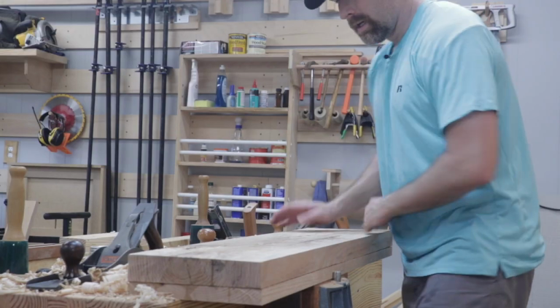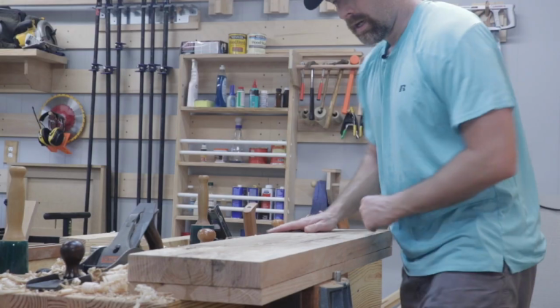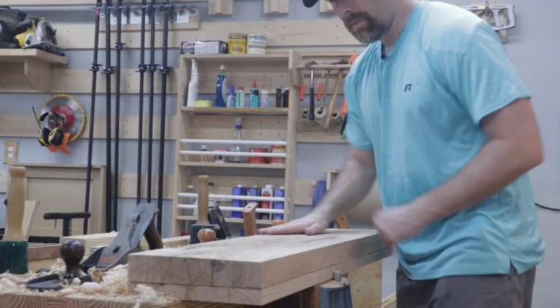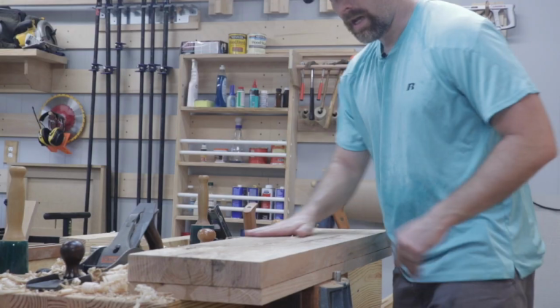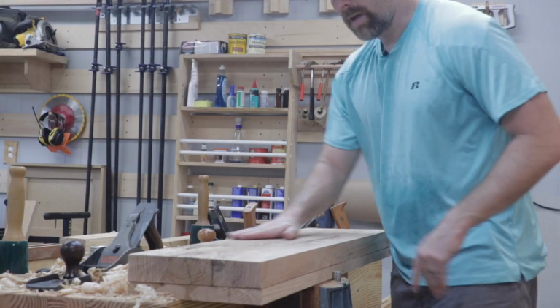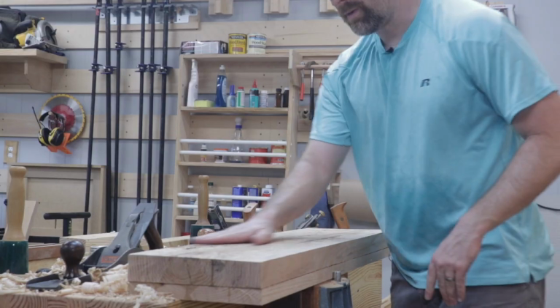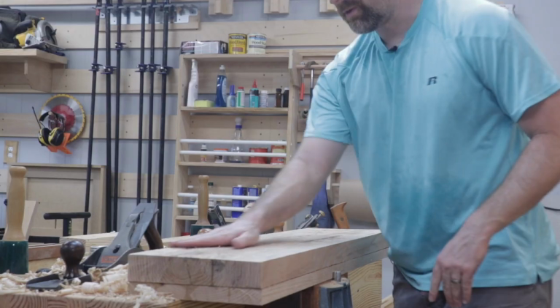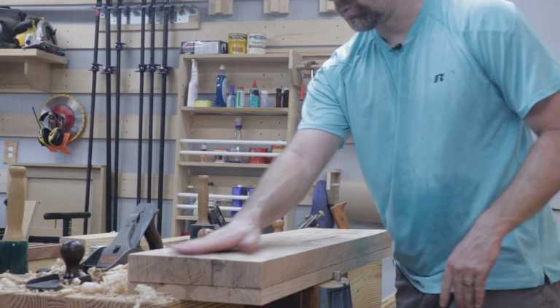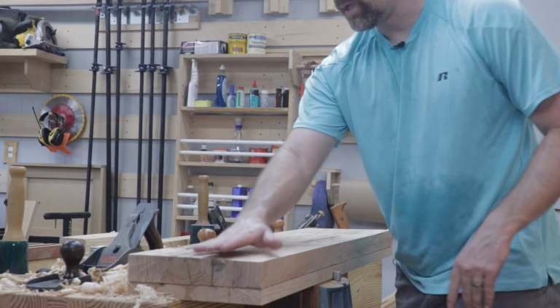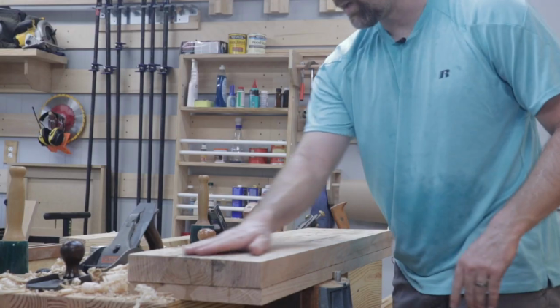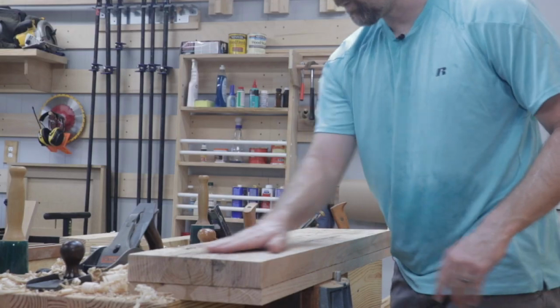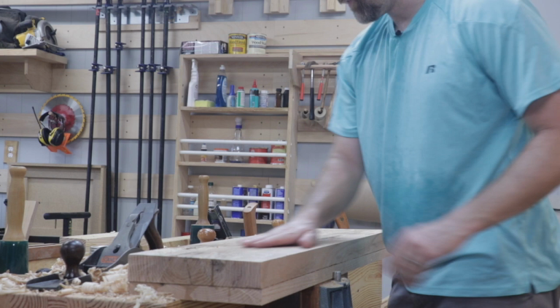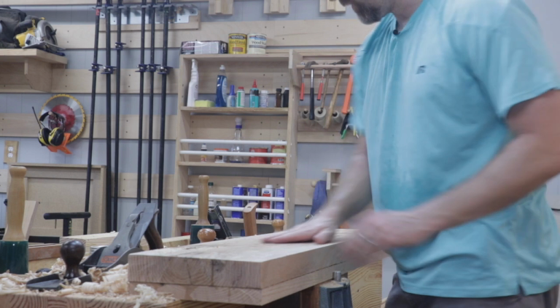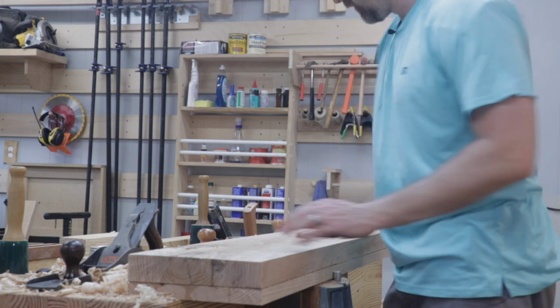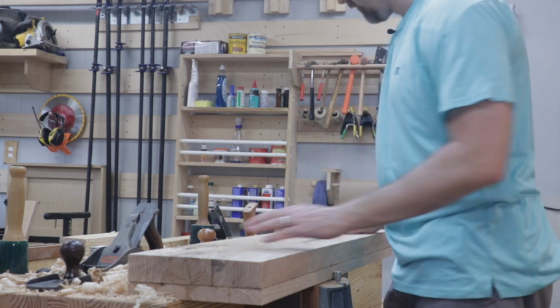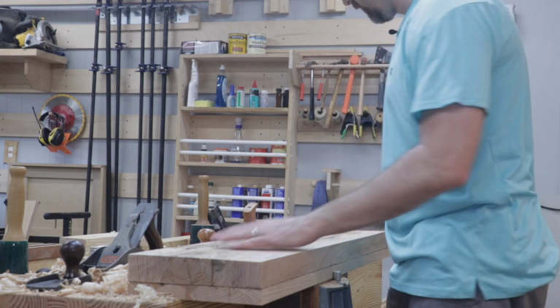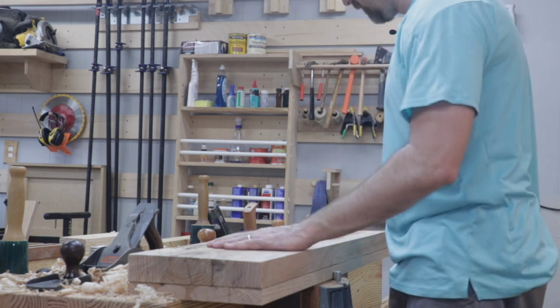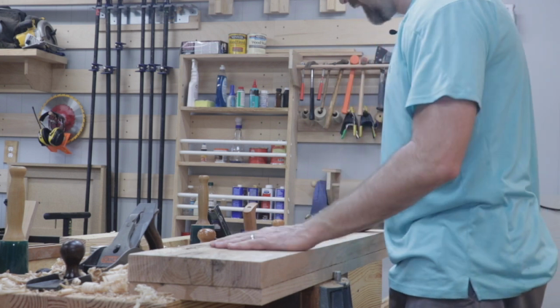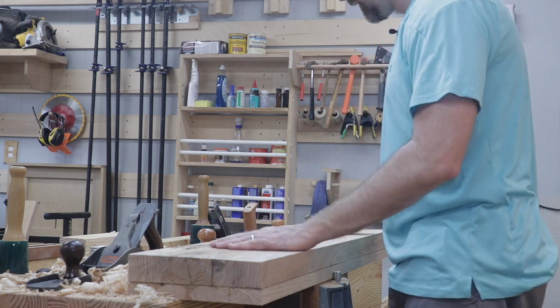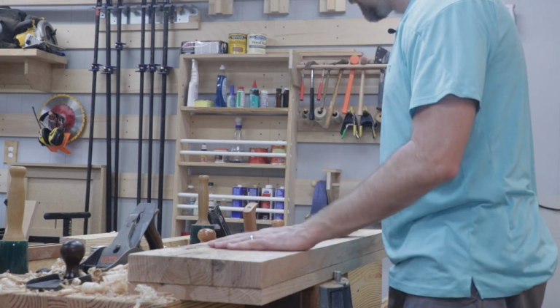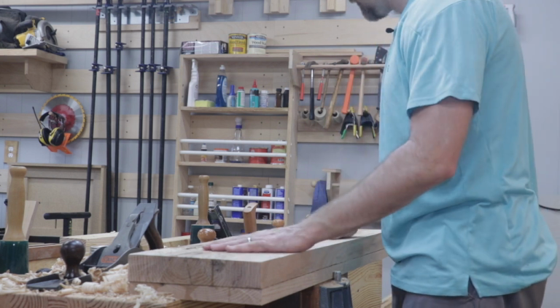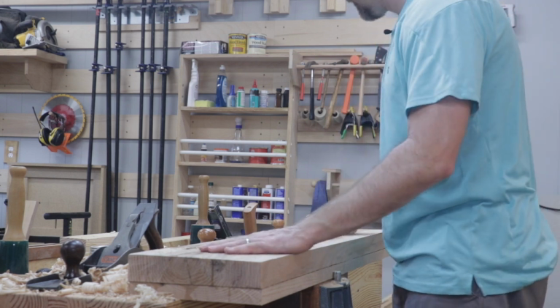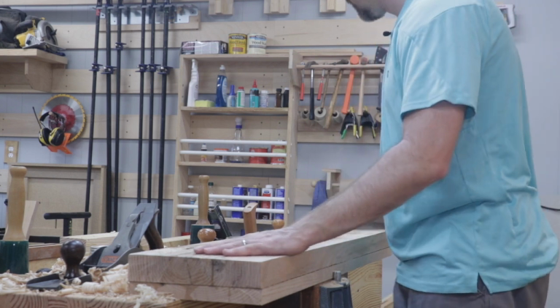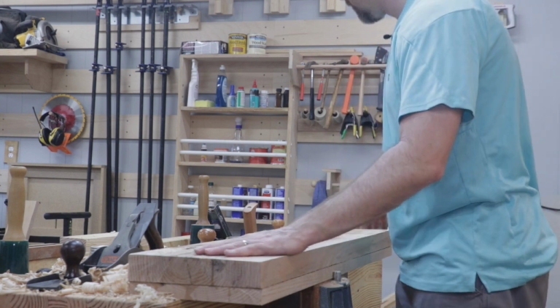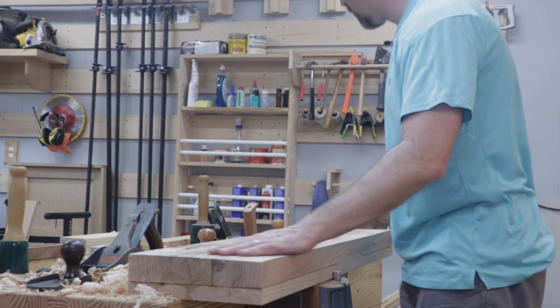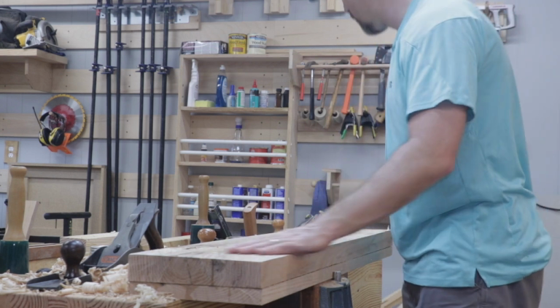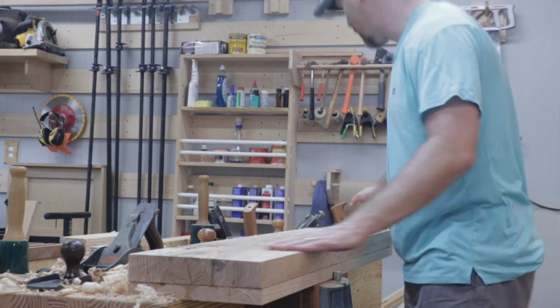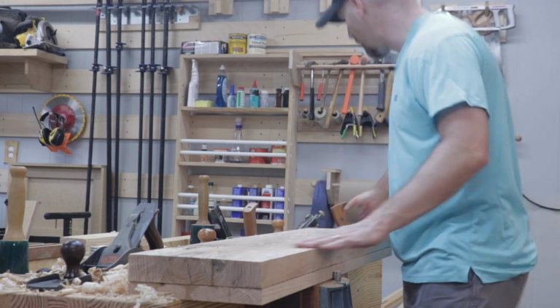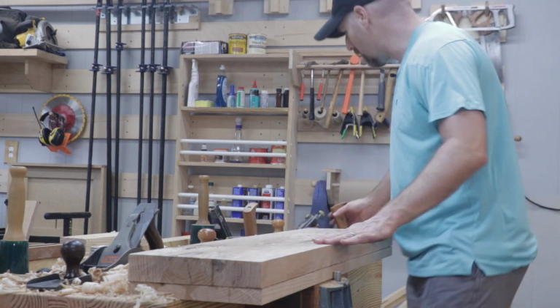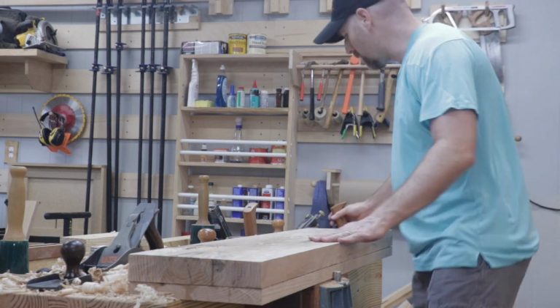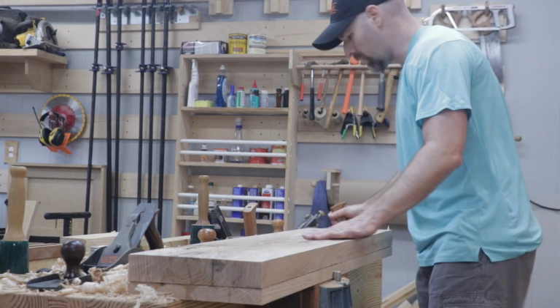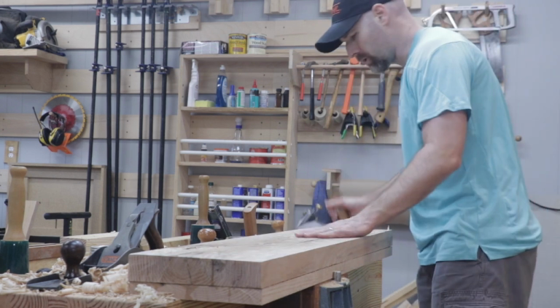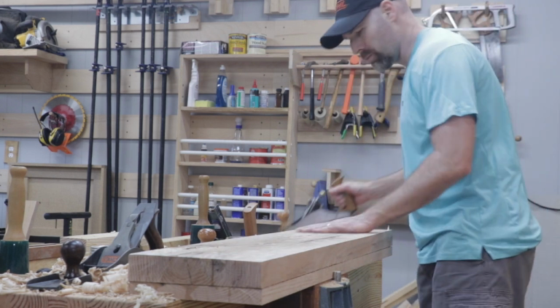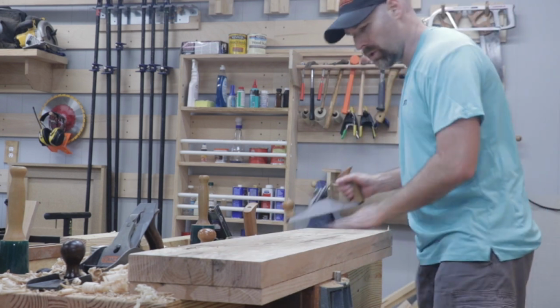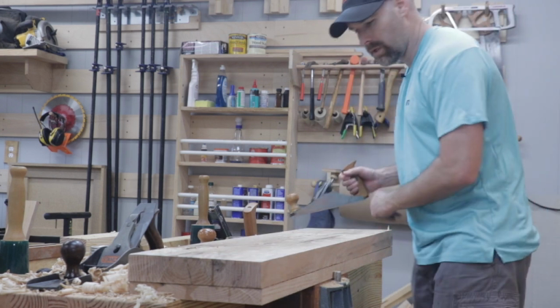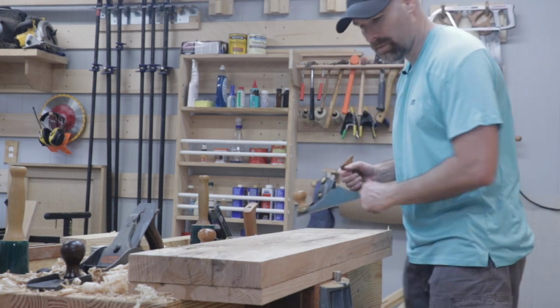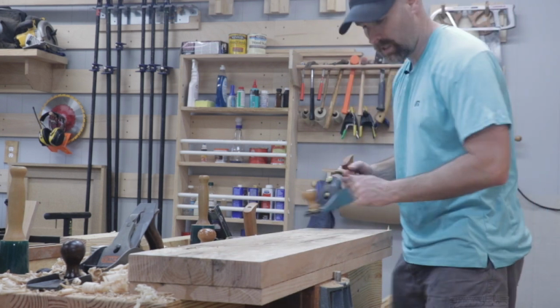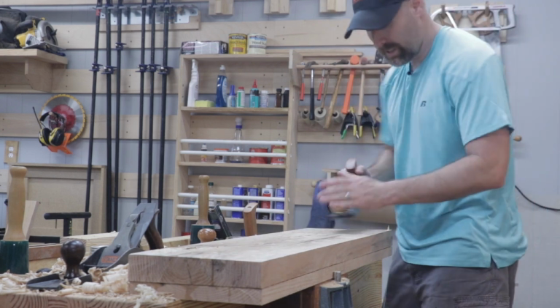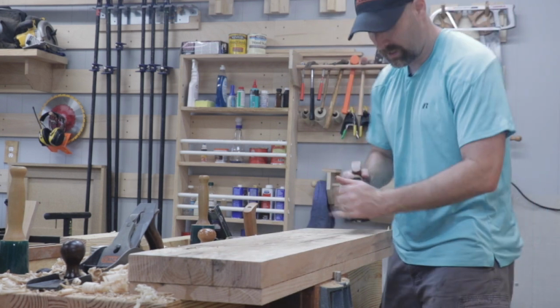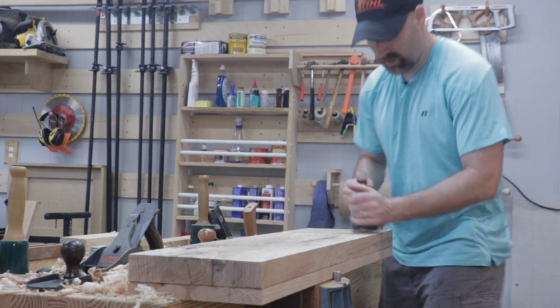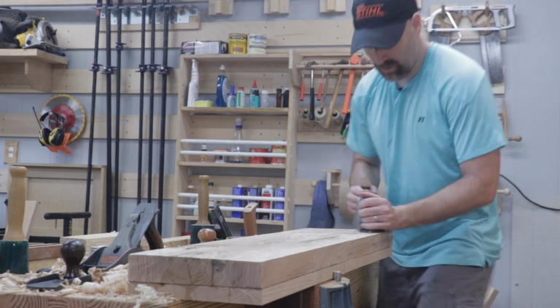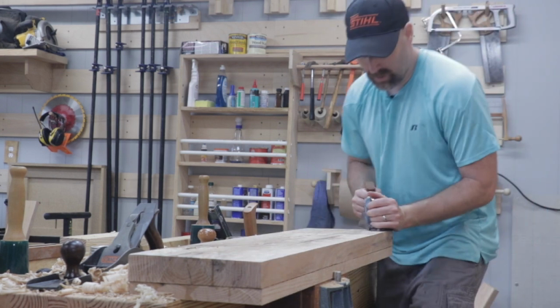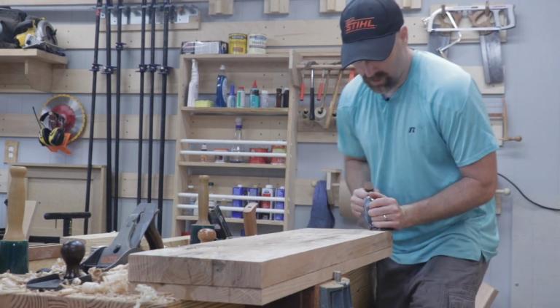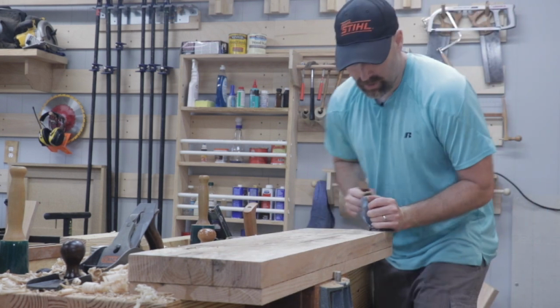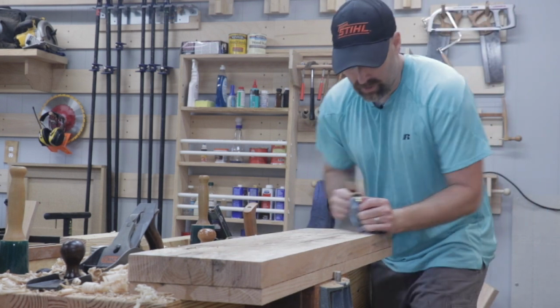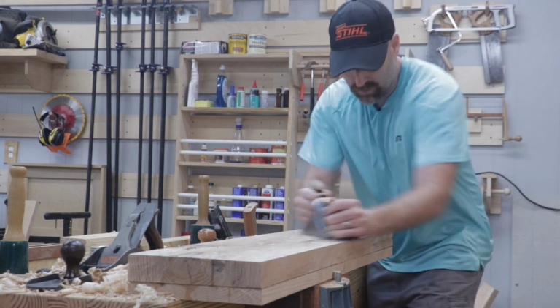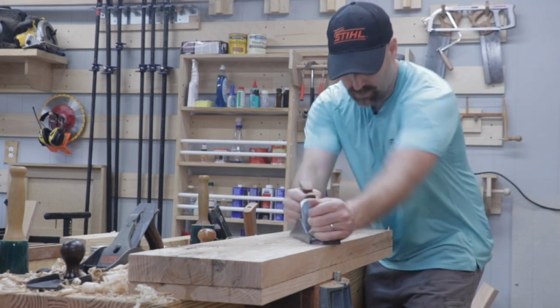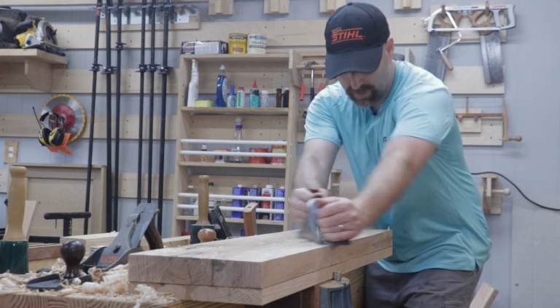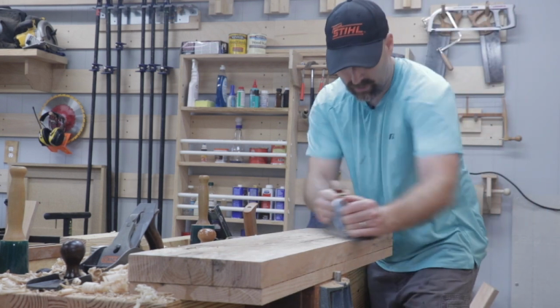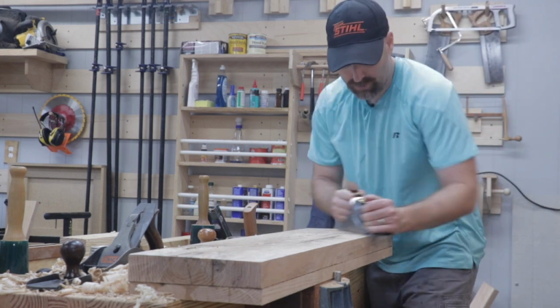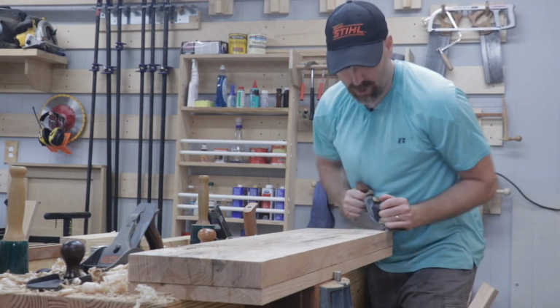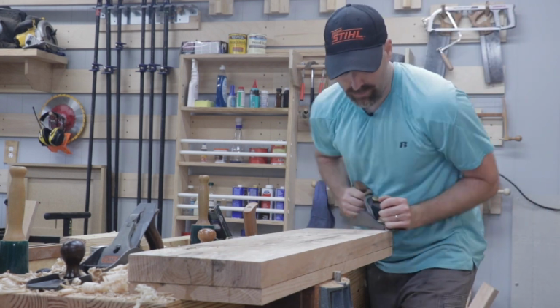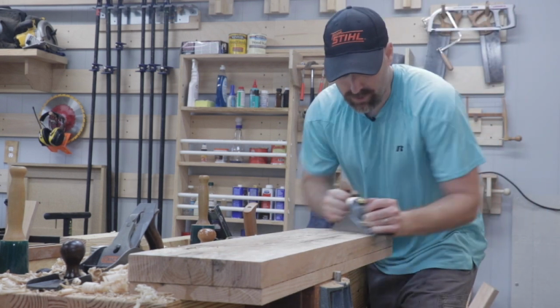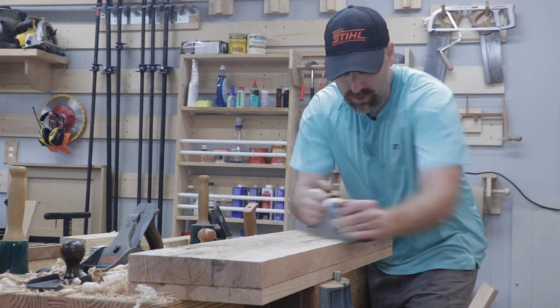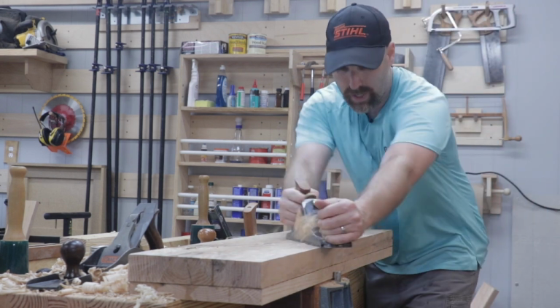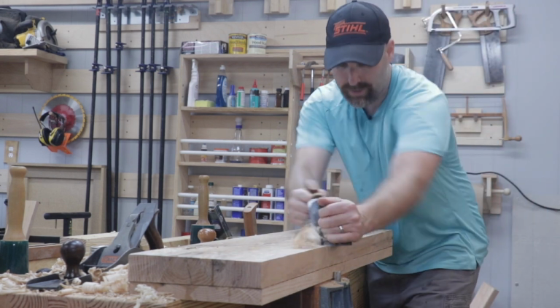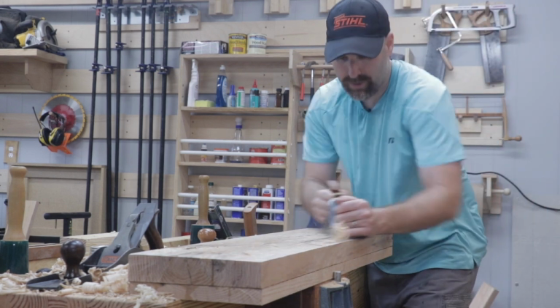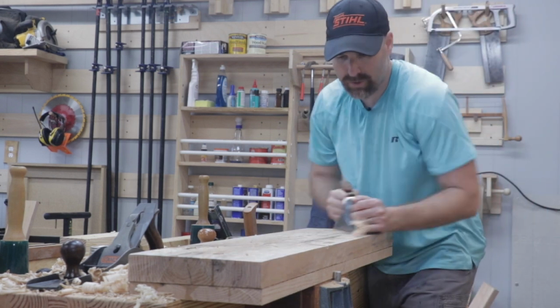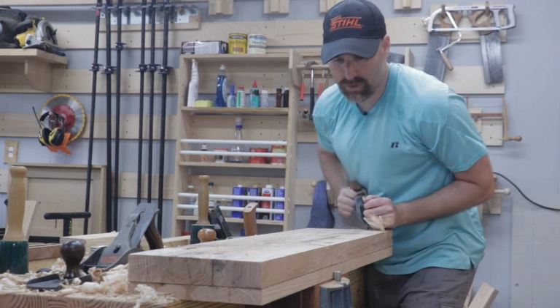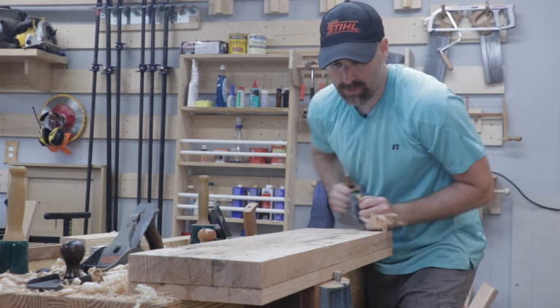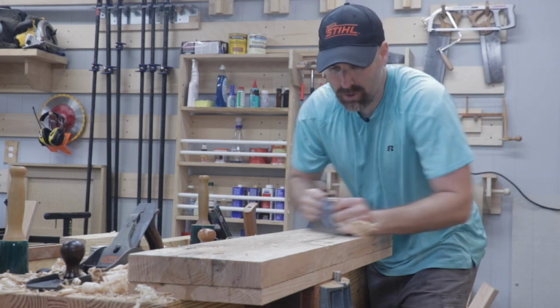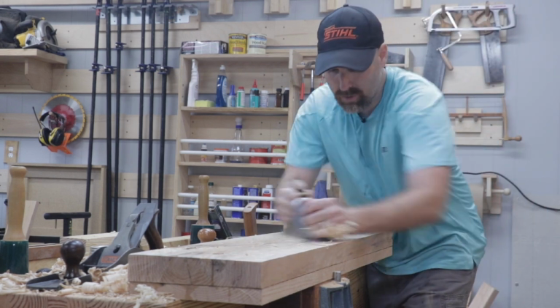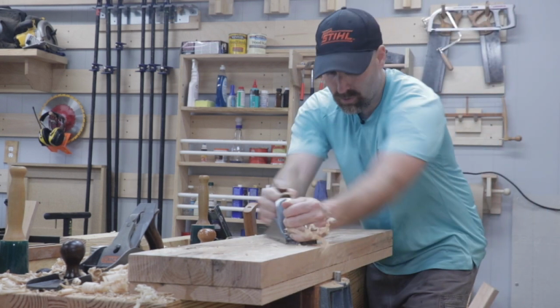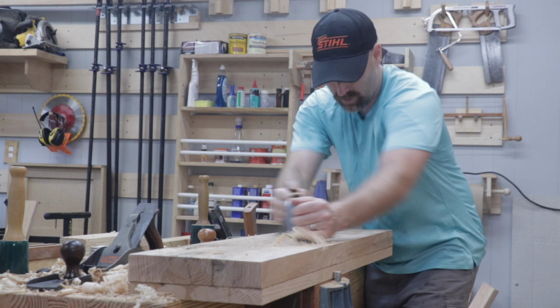I'm happy with the way that feels from end to end. So I'm going to take my smoothing plane and just make the surface nice and smooth.